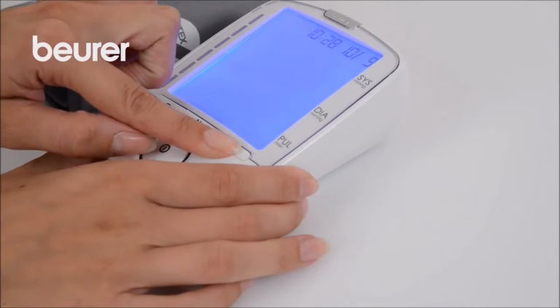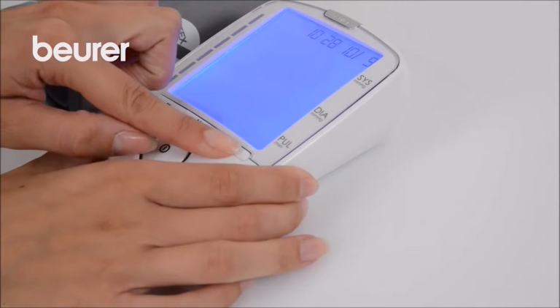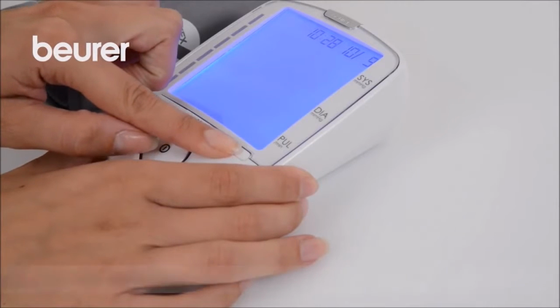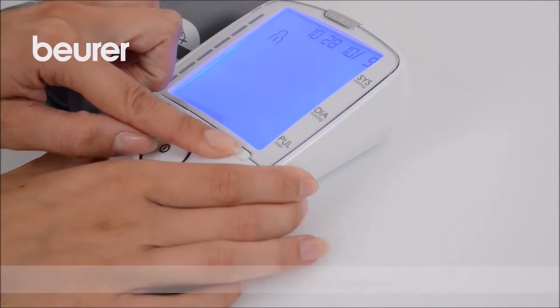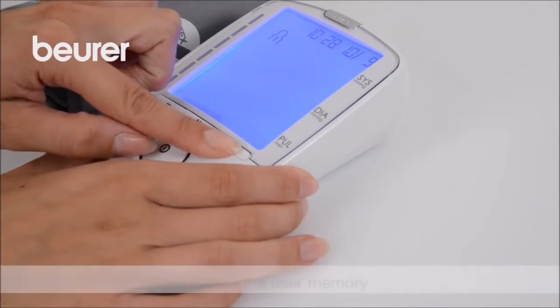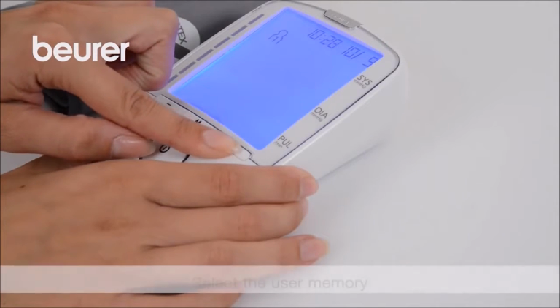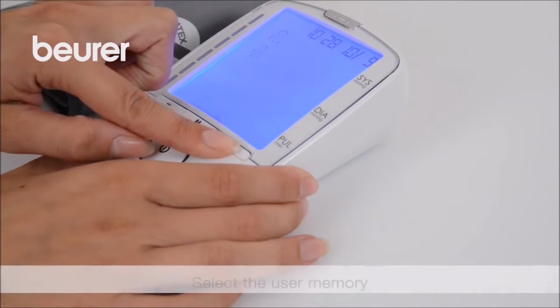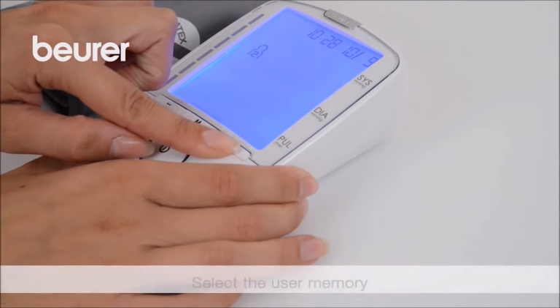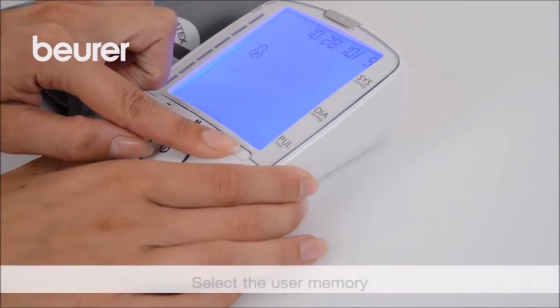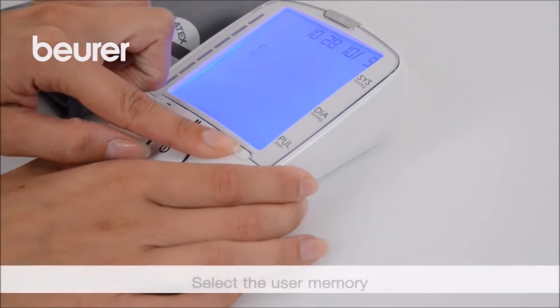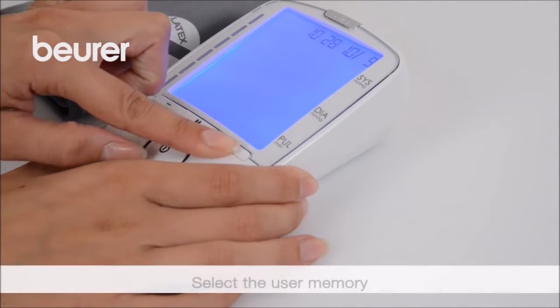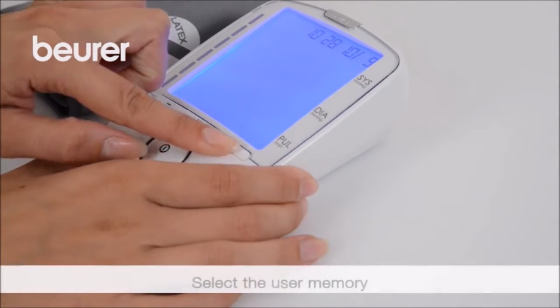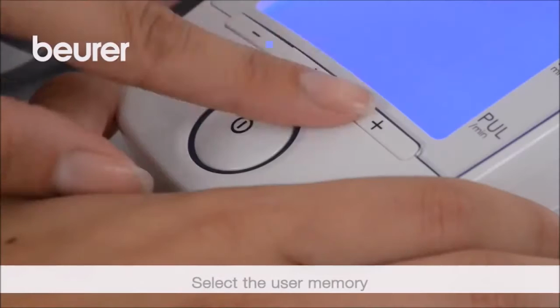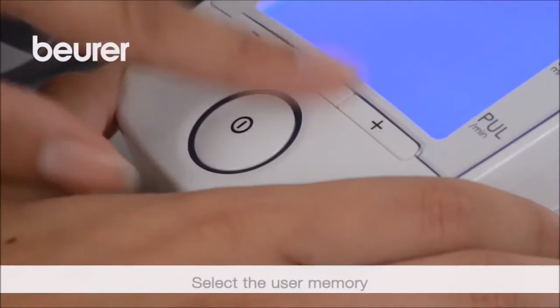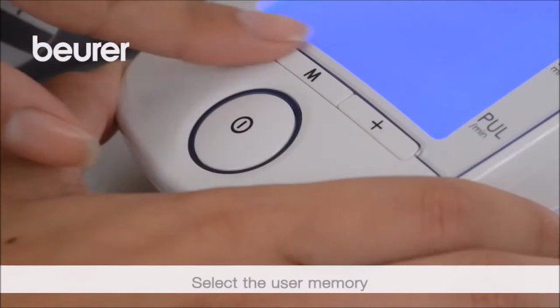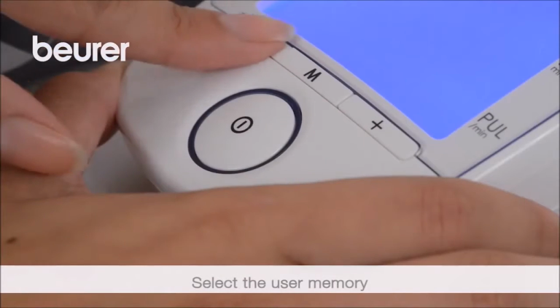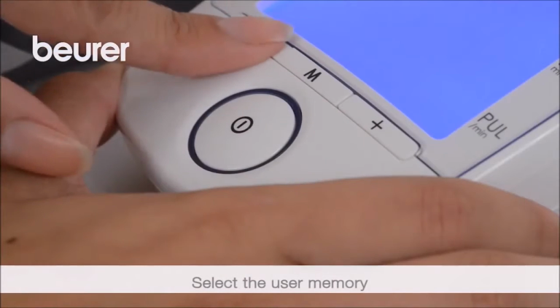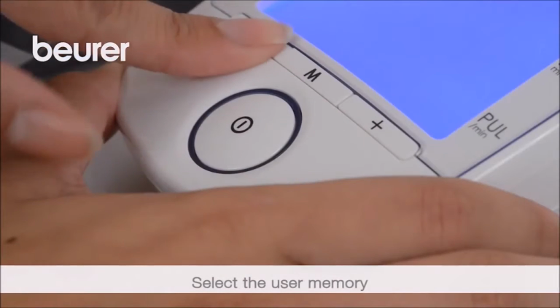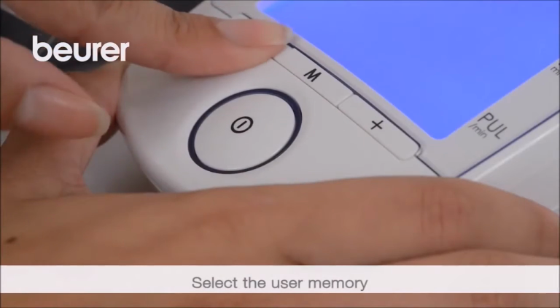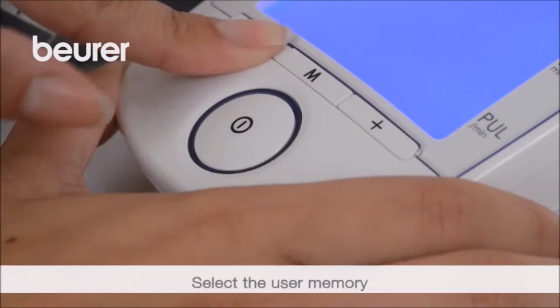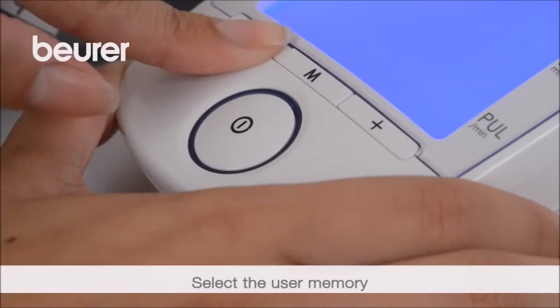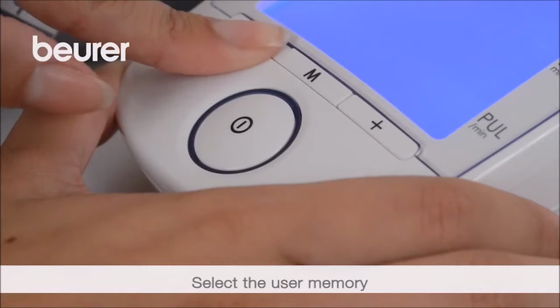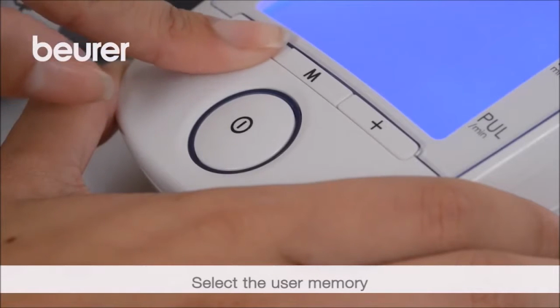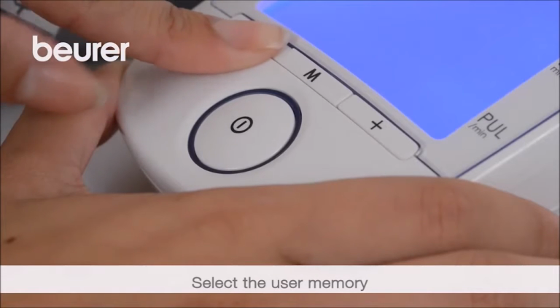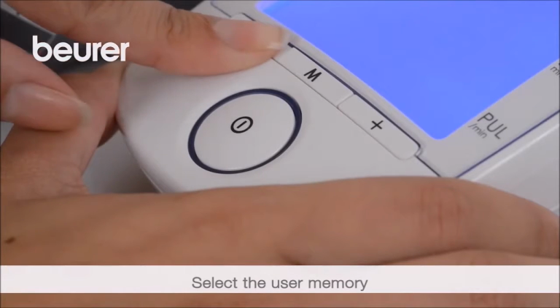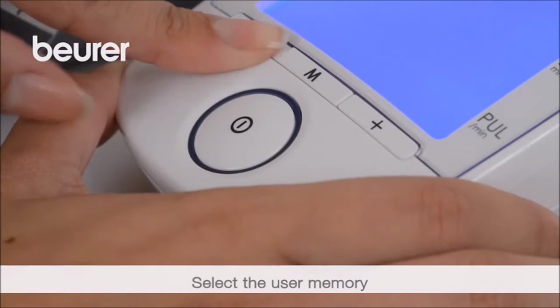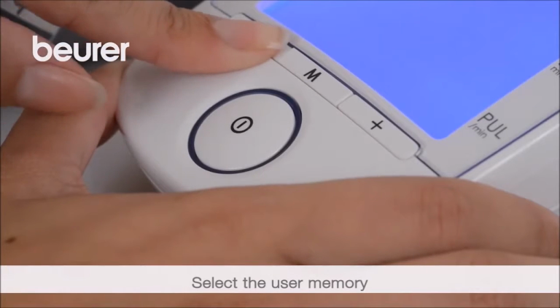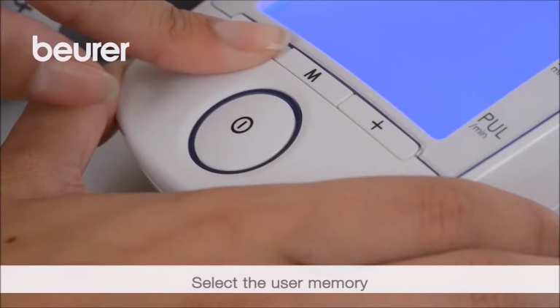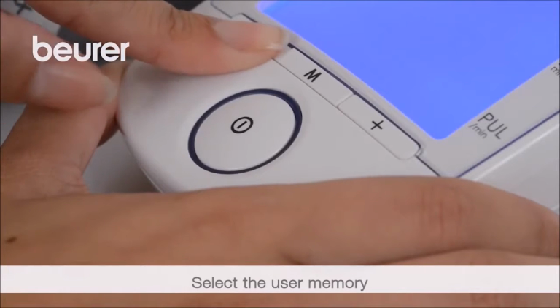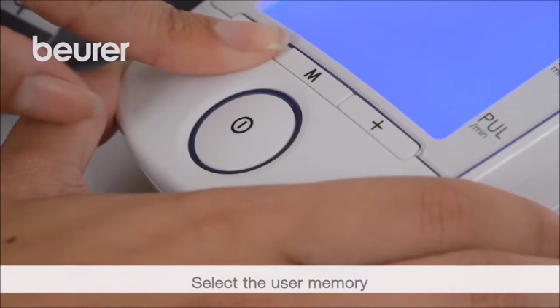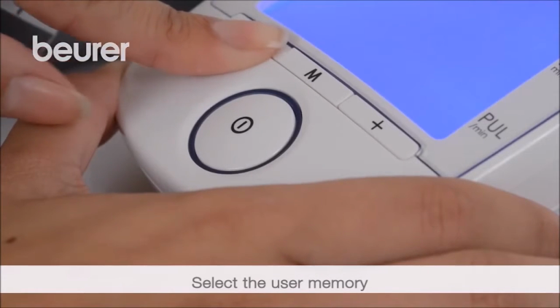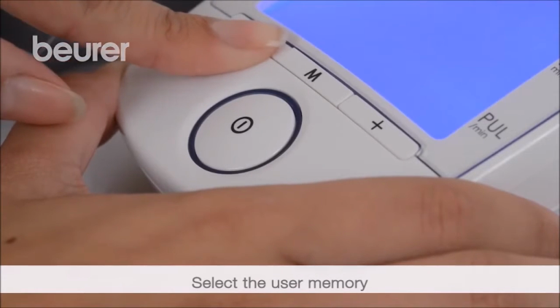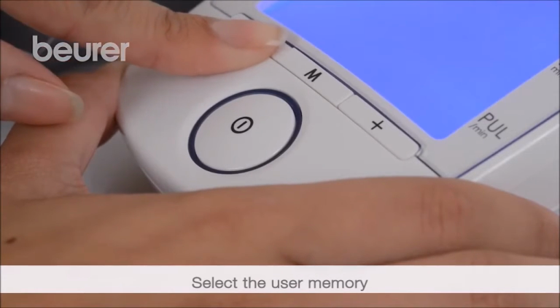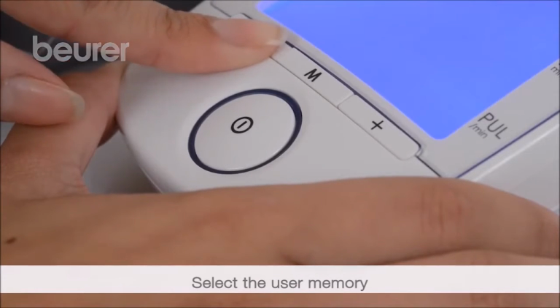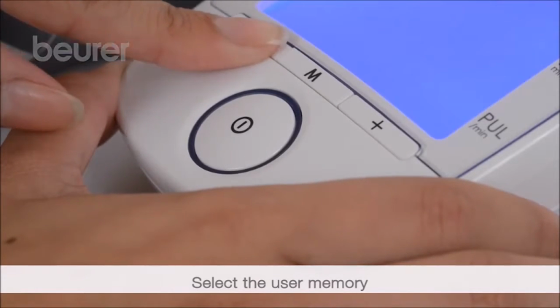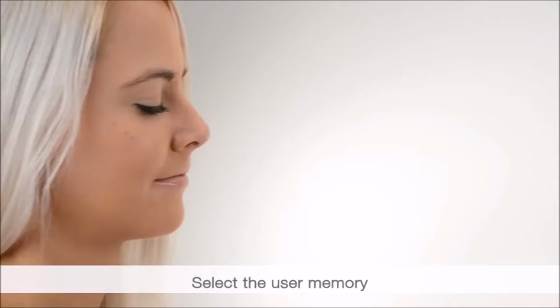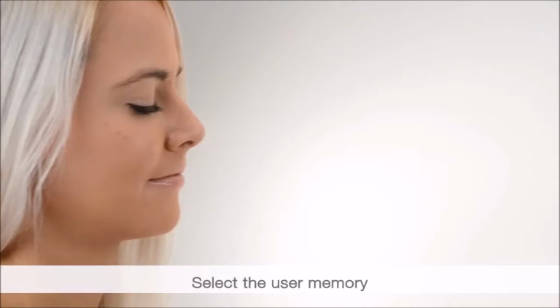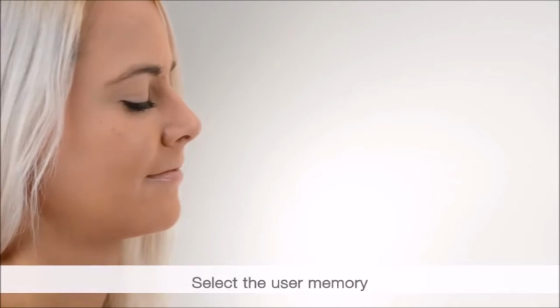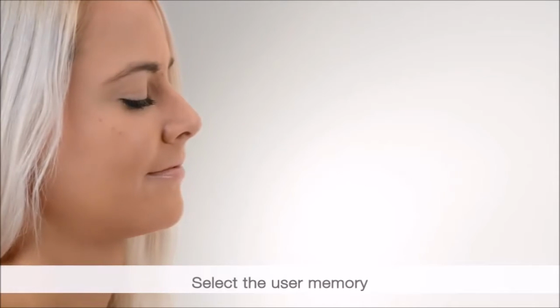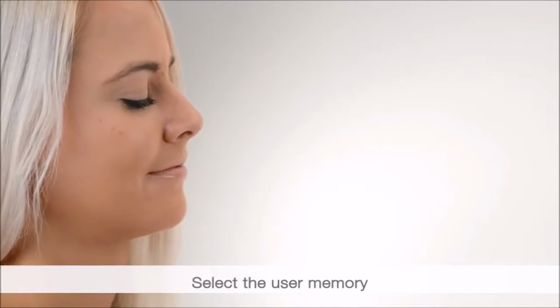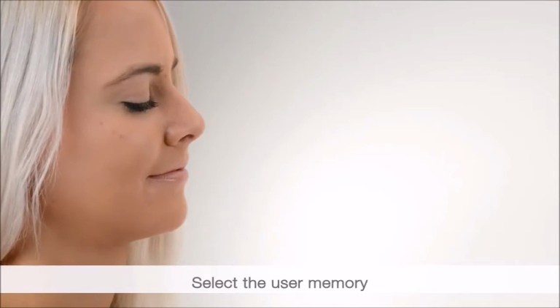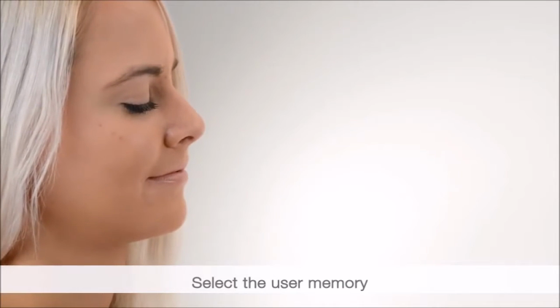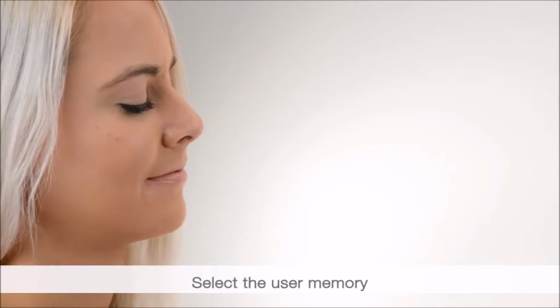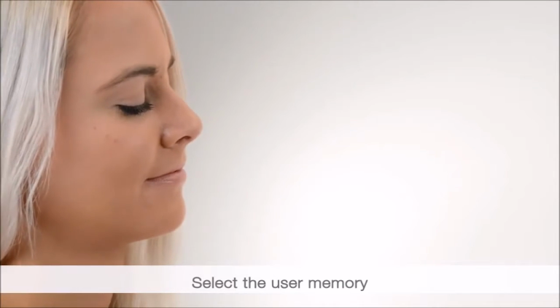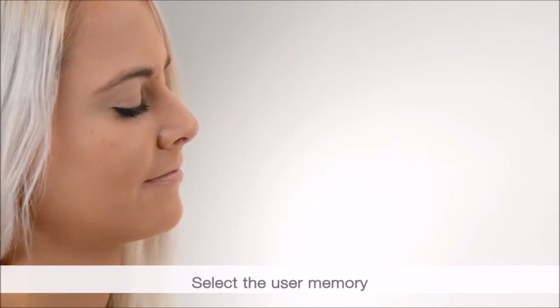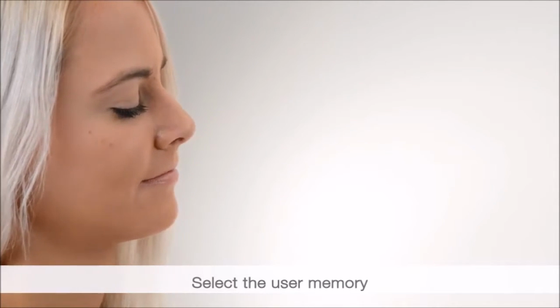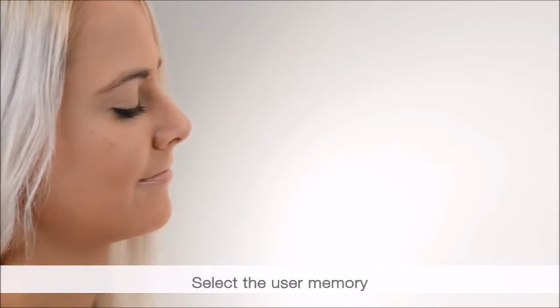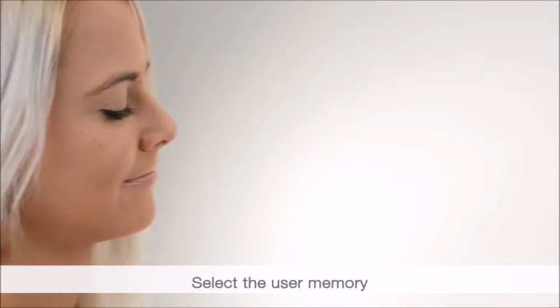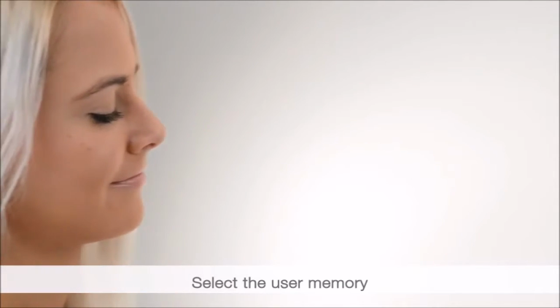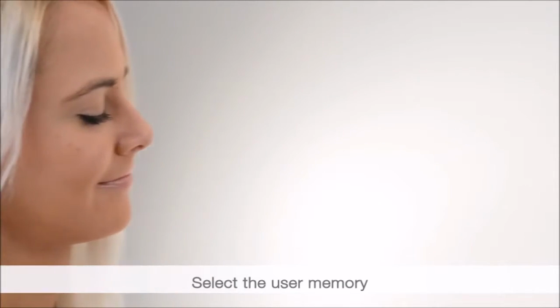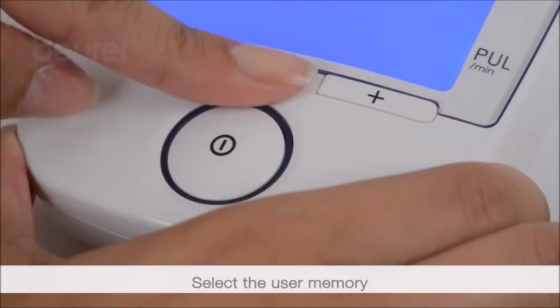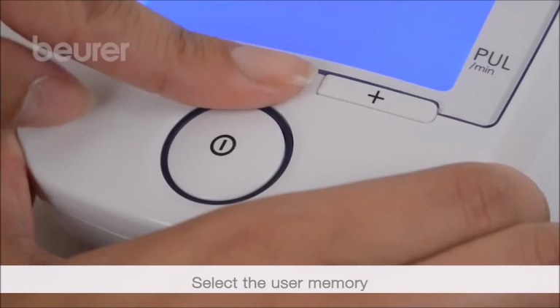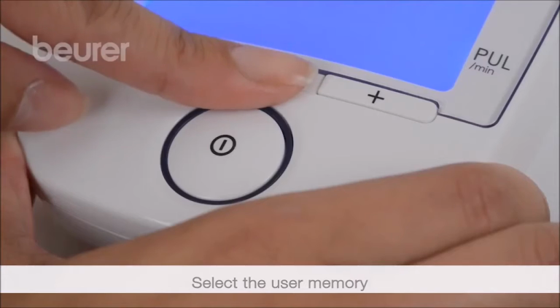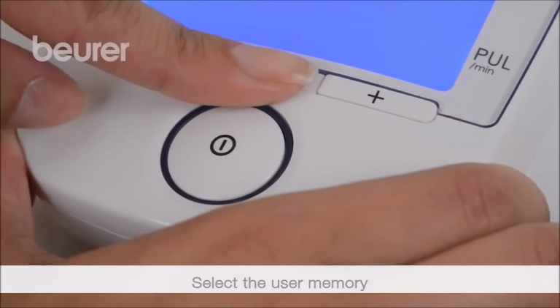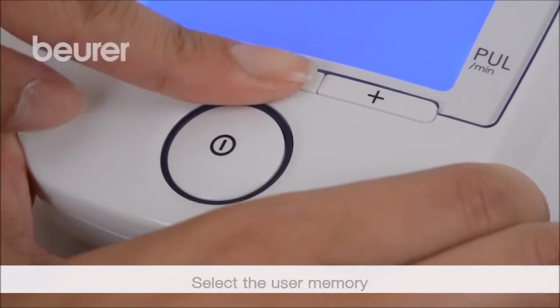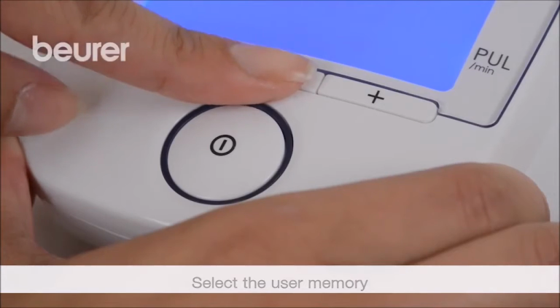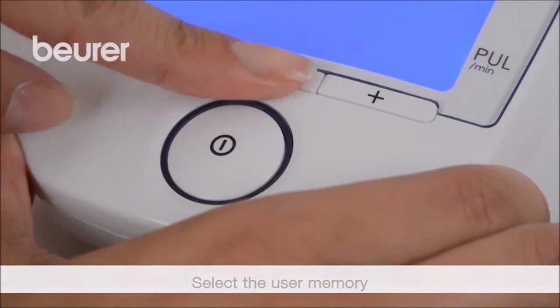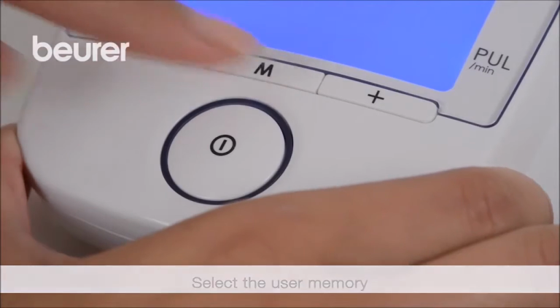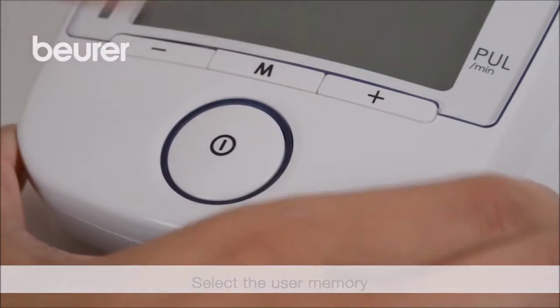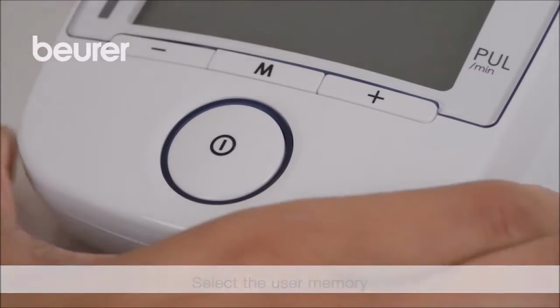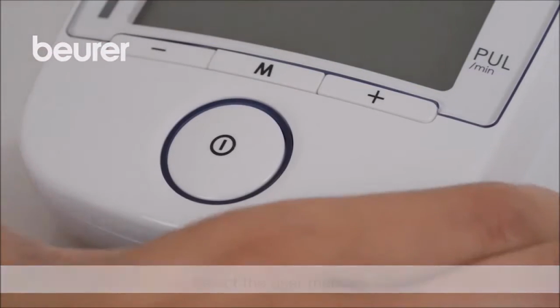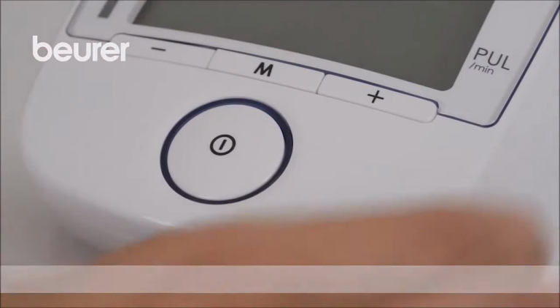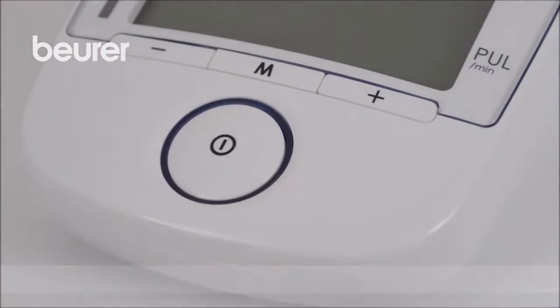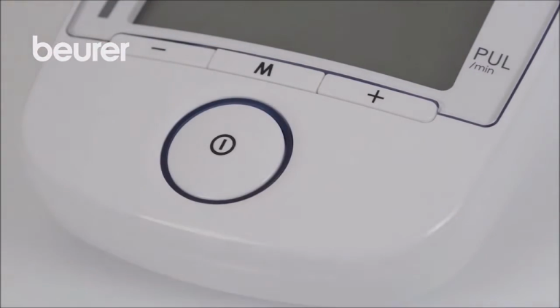Then select your user memory by pressing plus or minus. Press start/stop to confirm your selection.